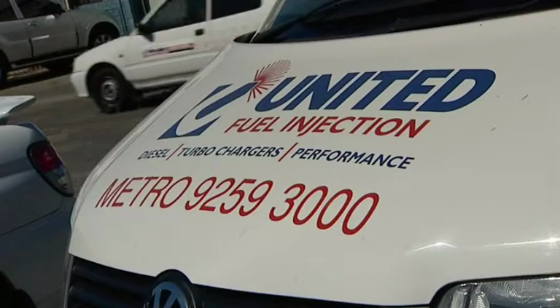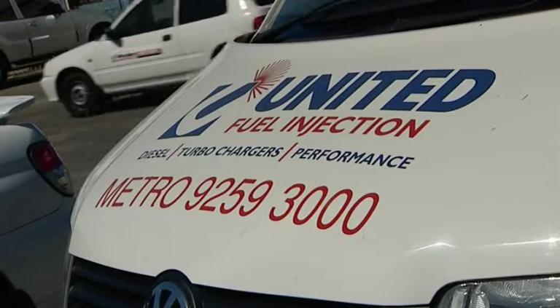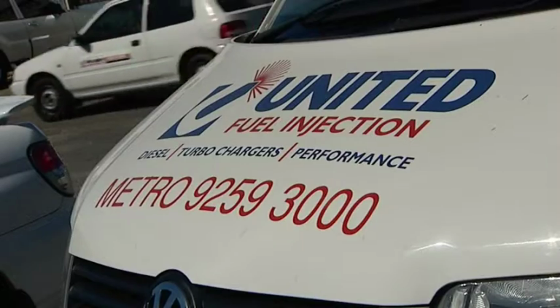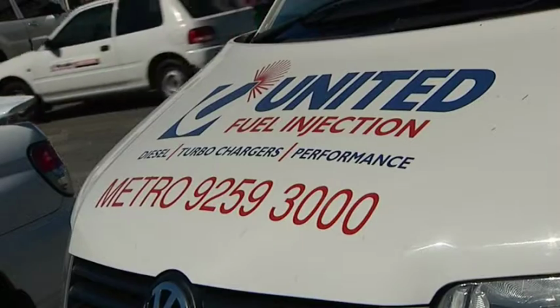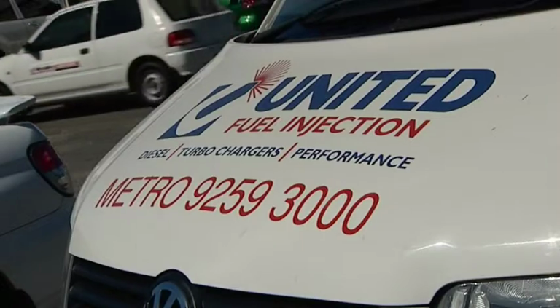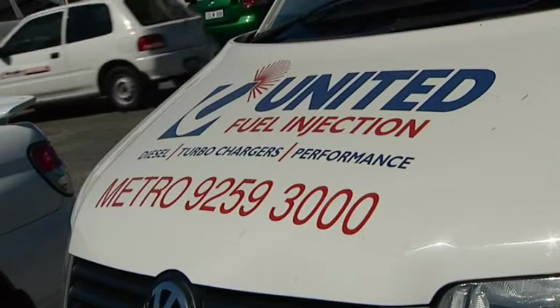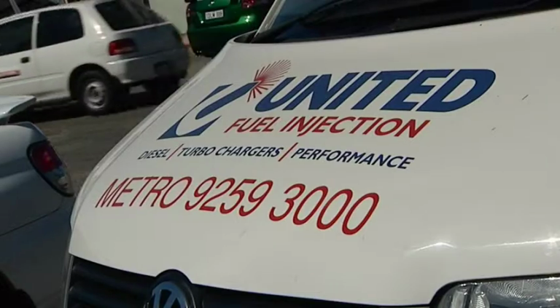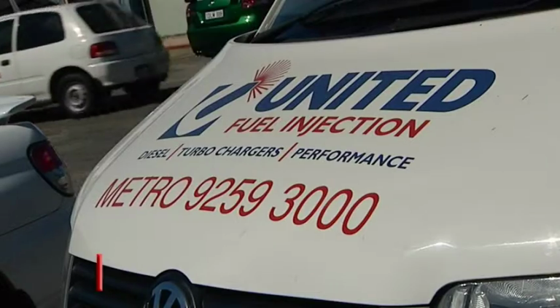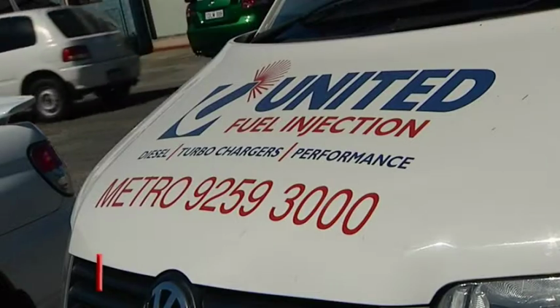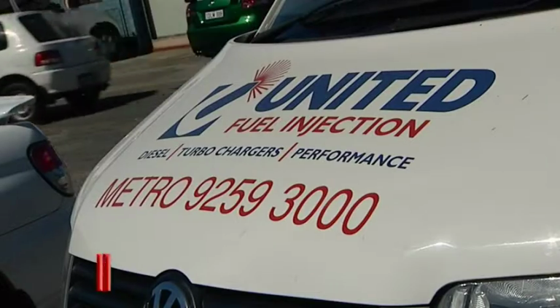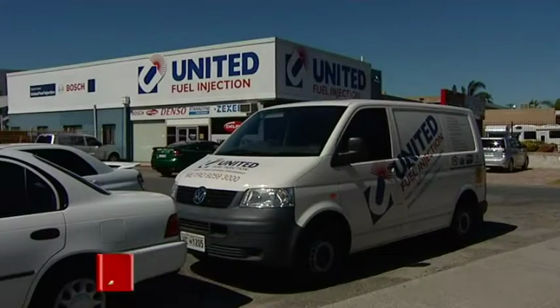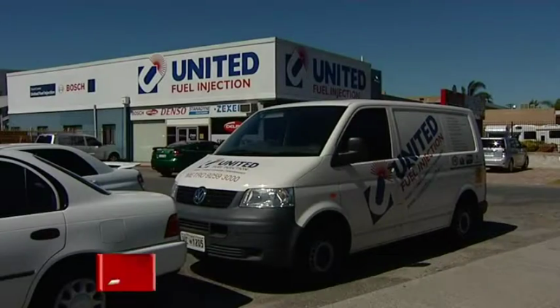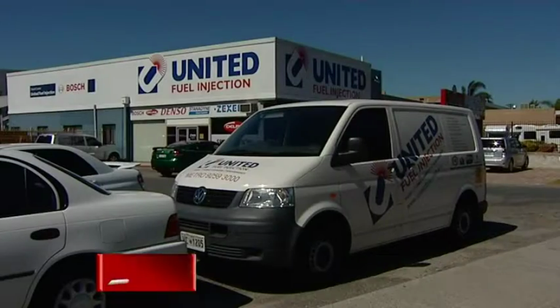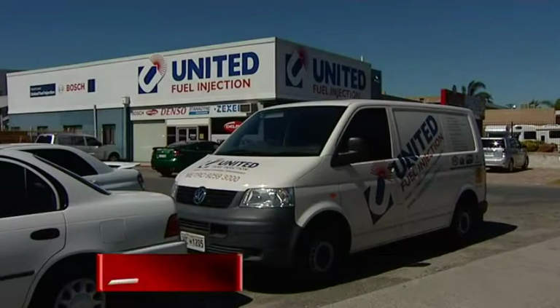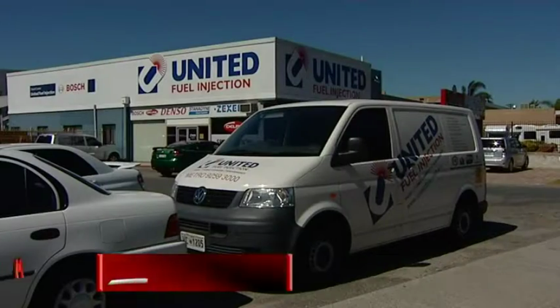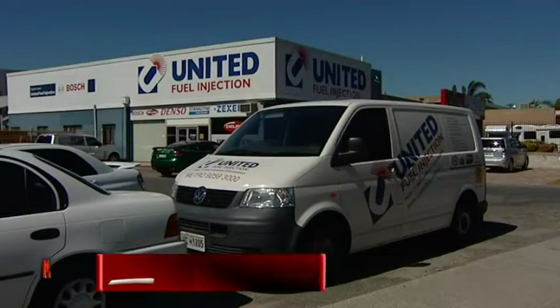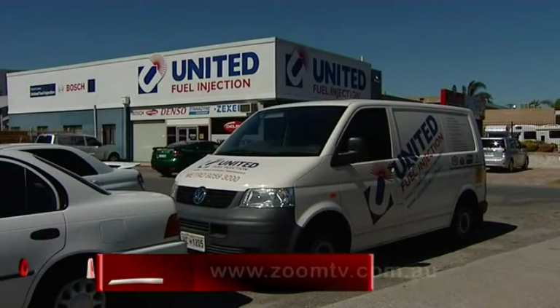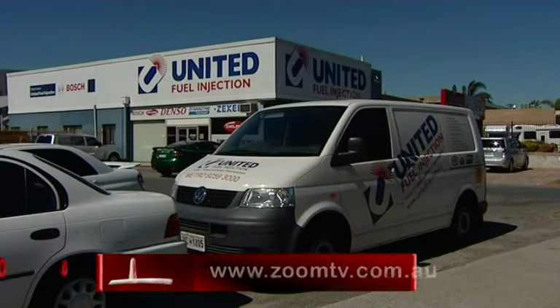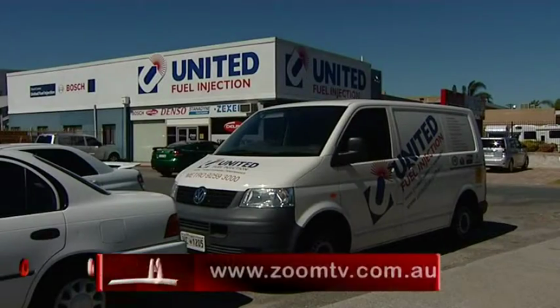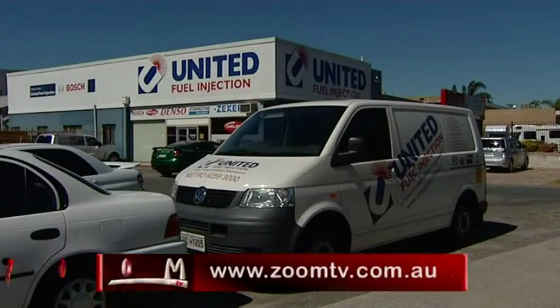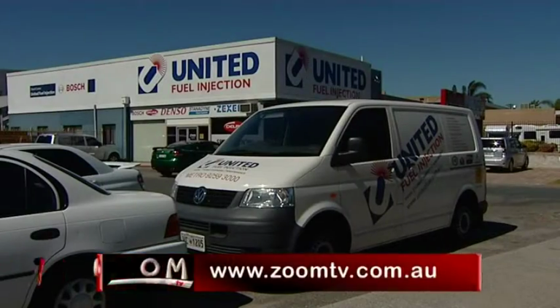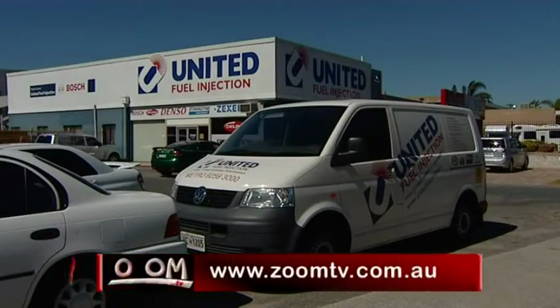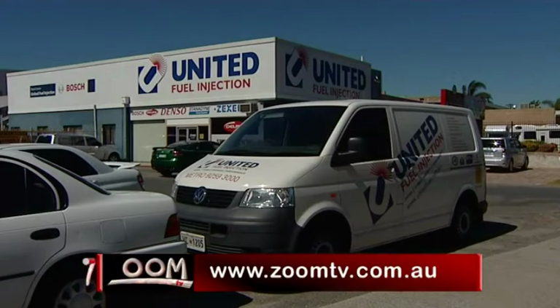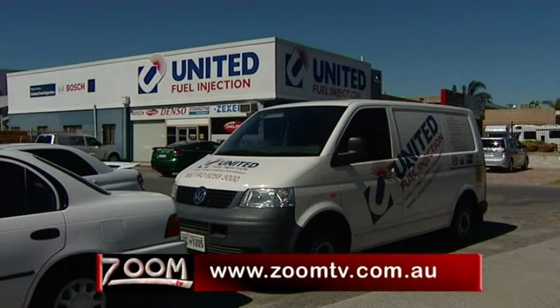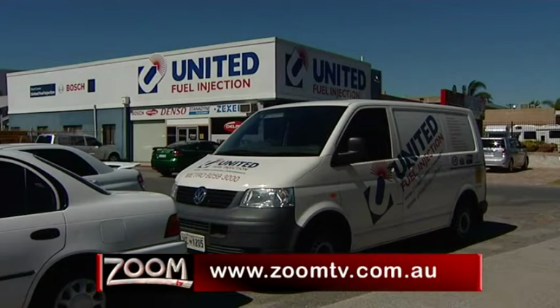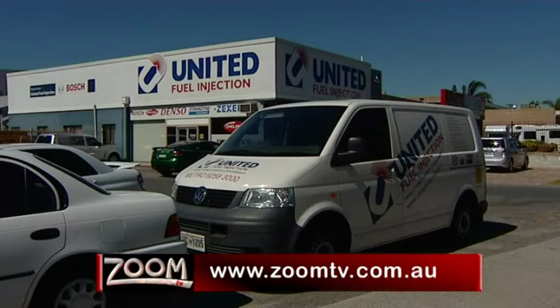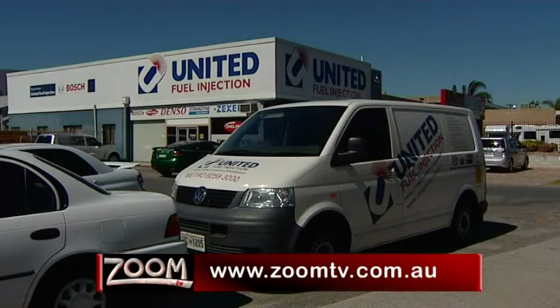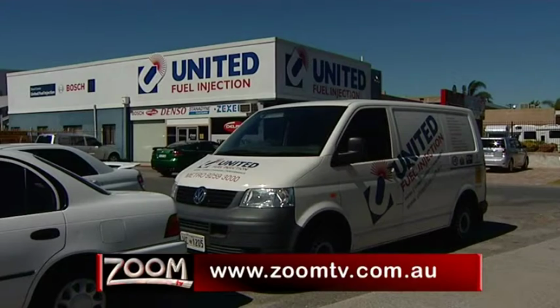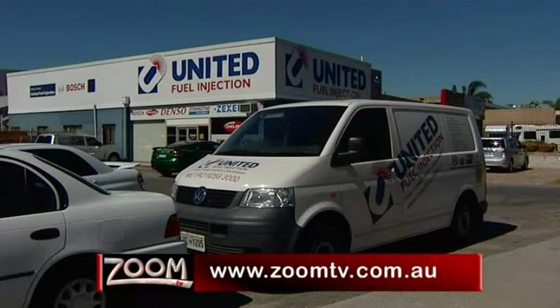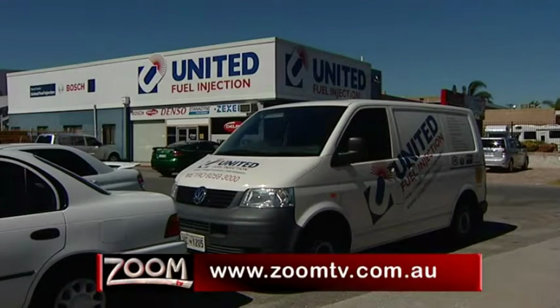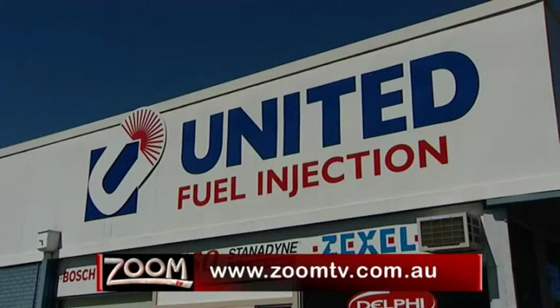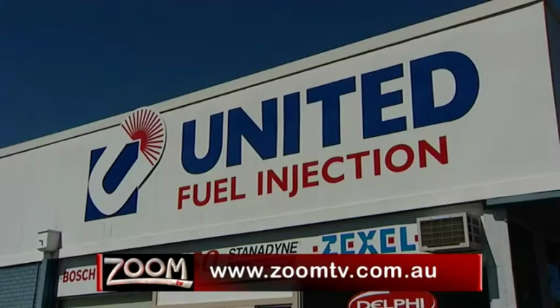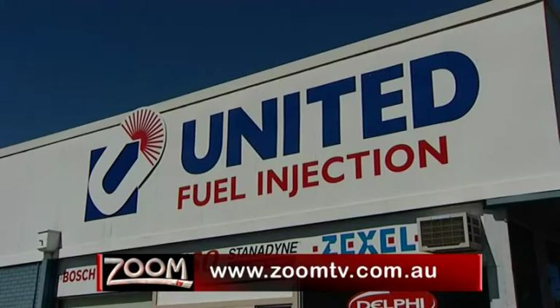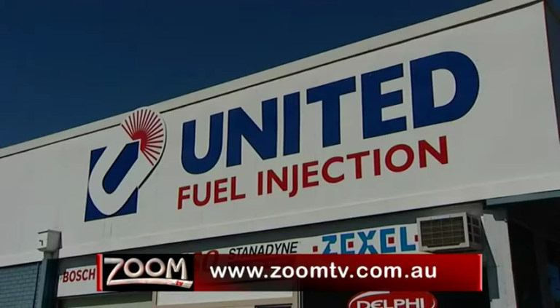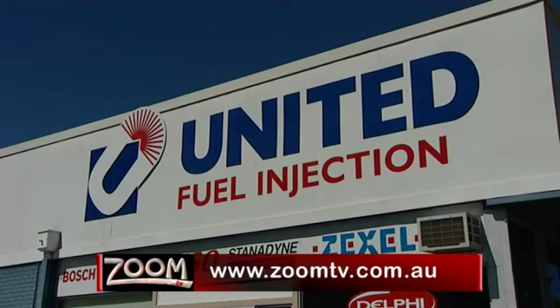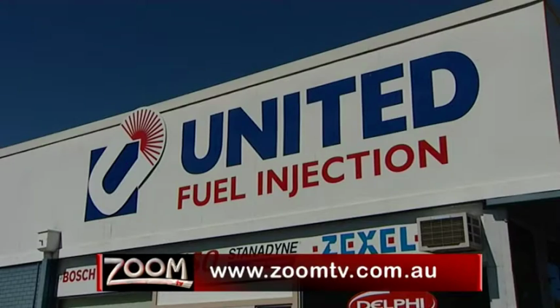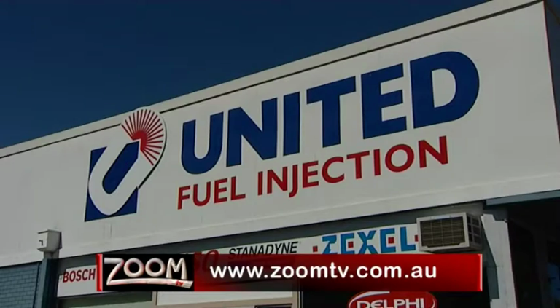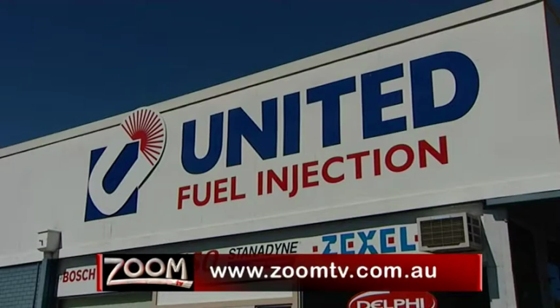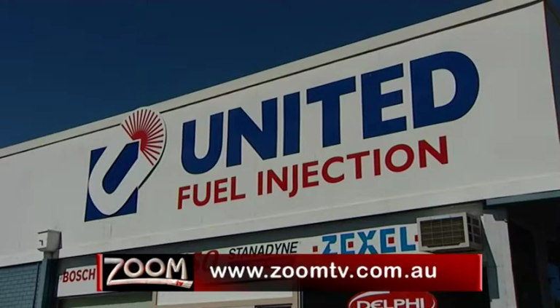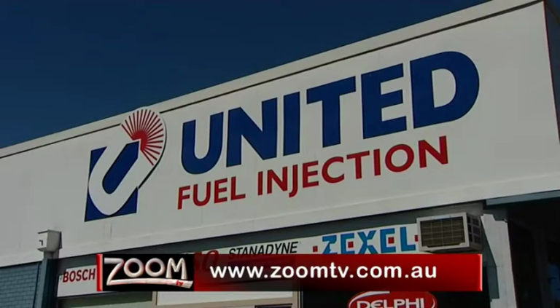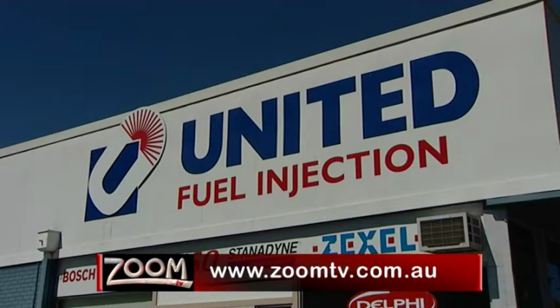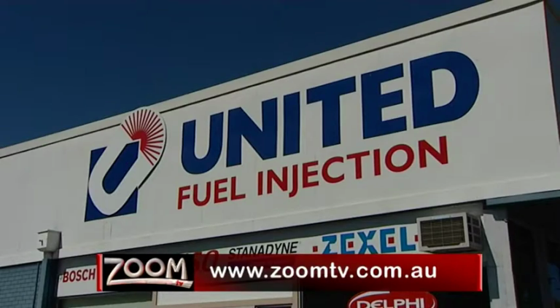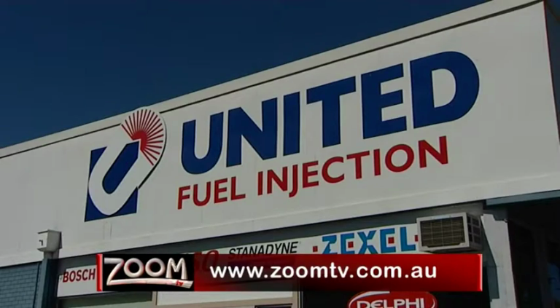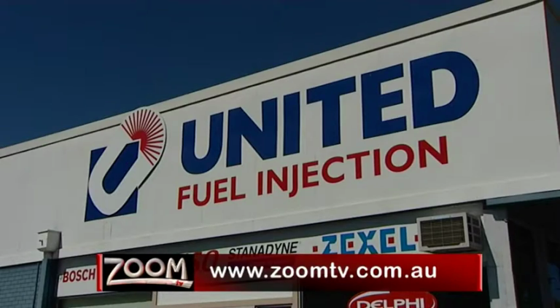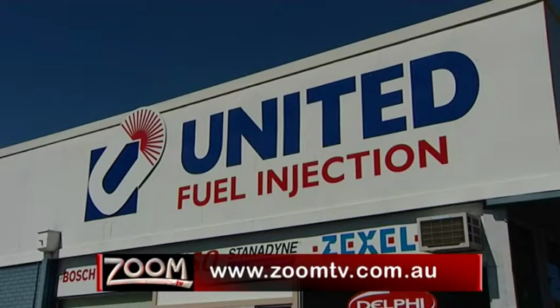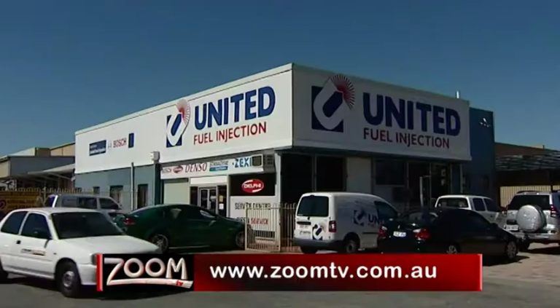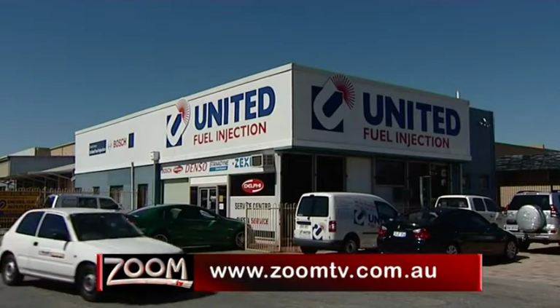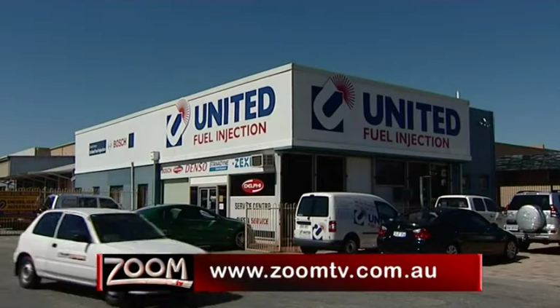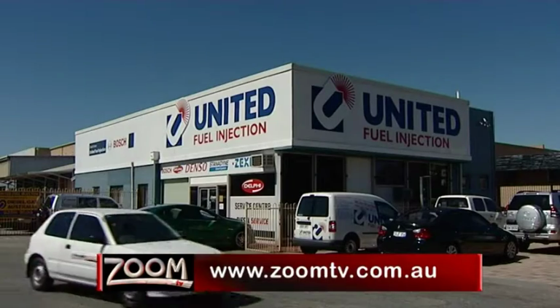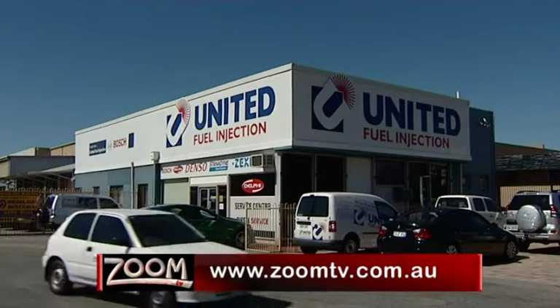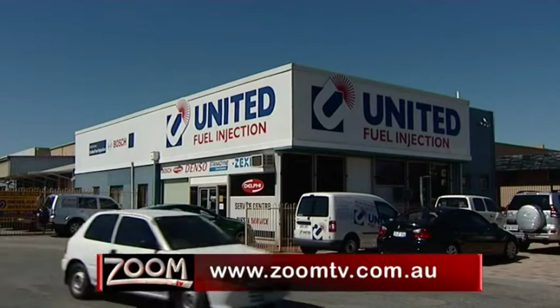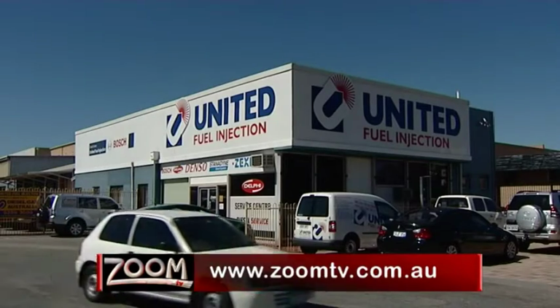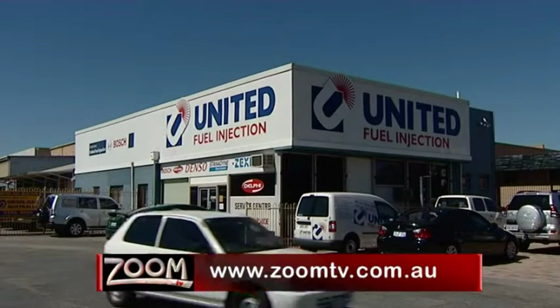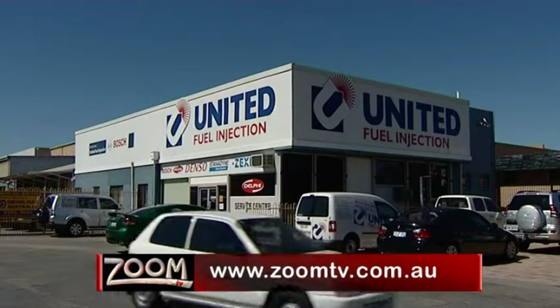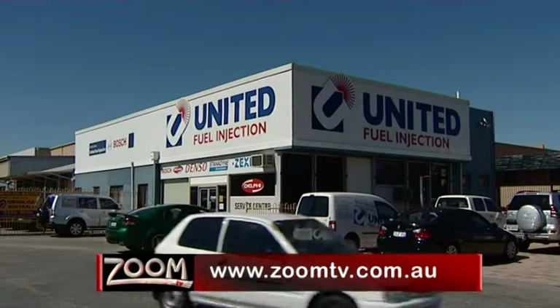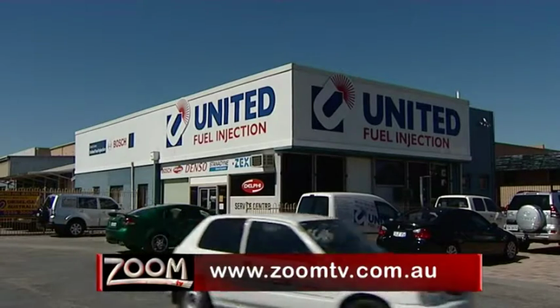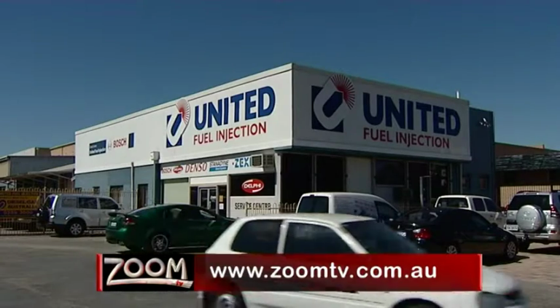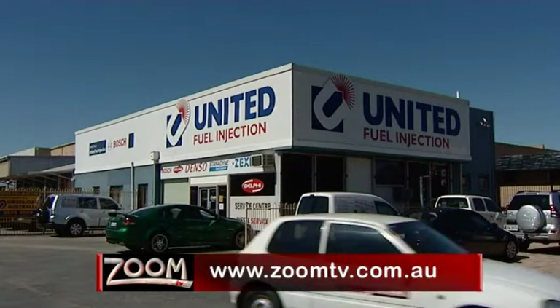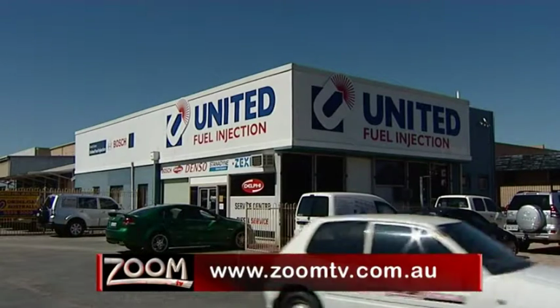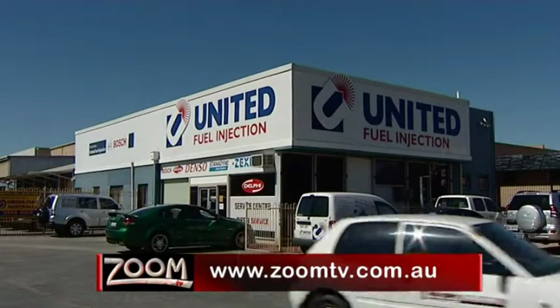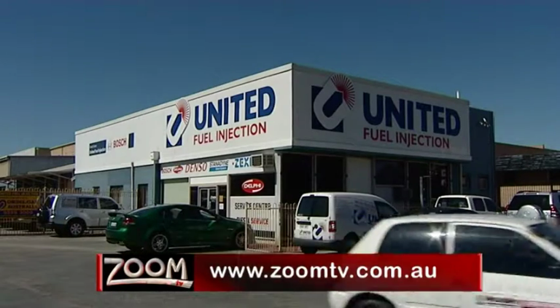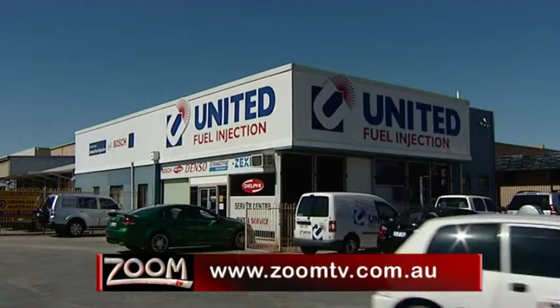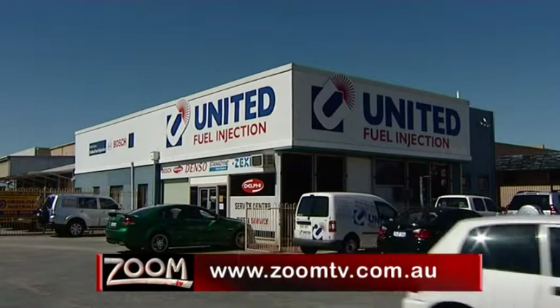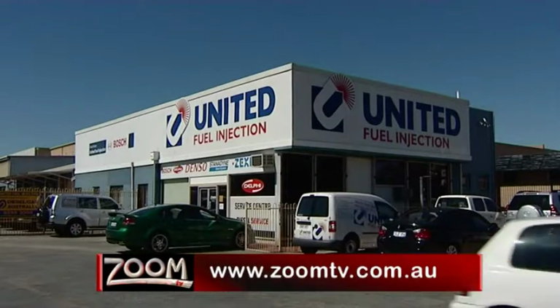To find out more, go to zoomtv.com.au and follow the links to United Fuel Injection.